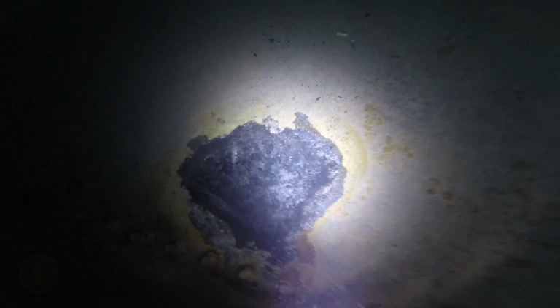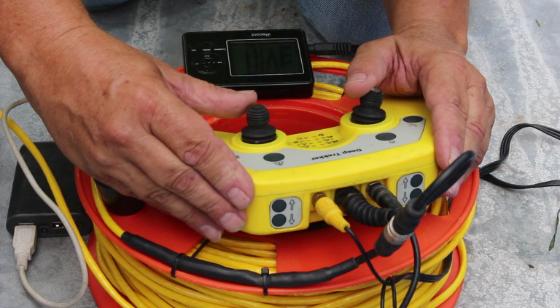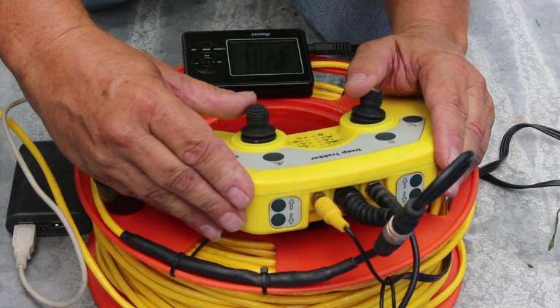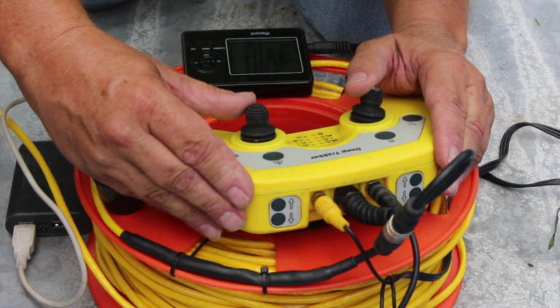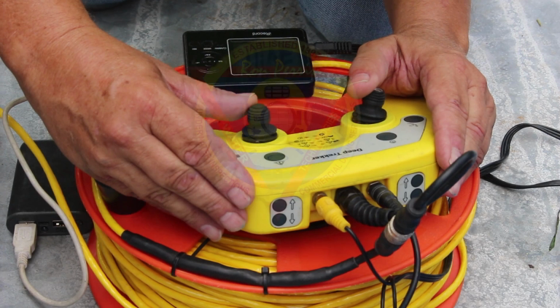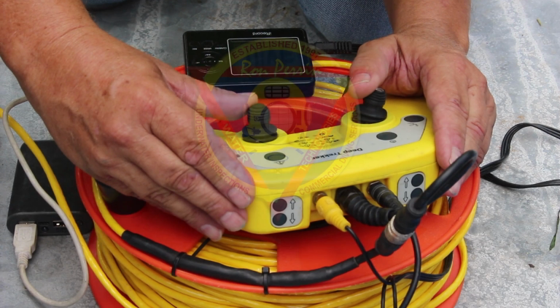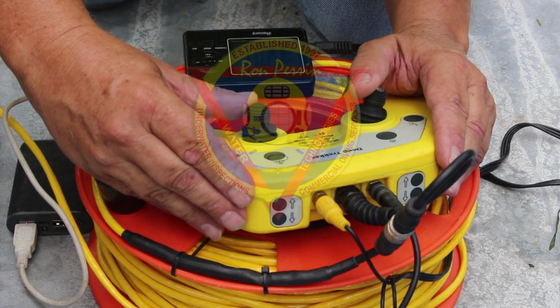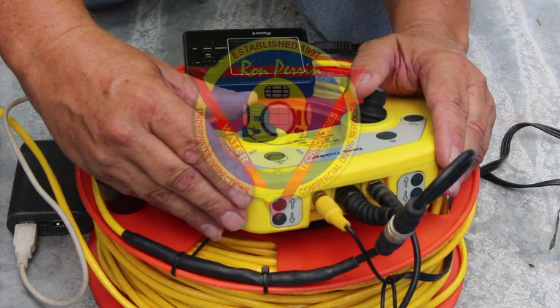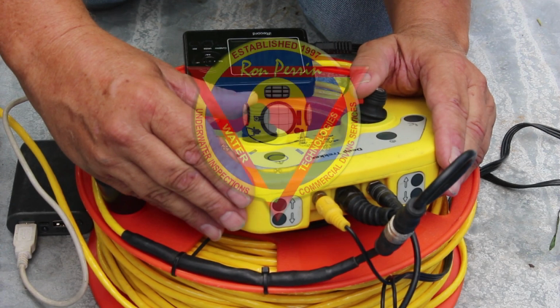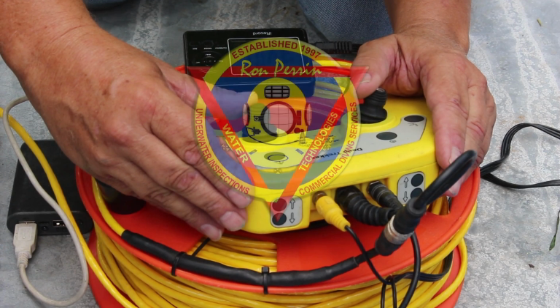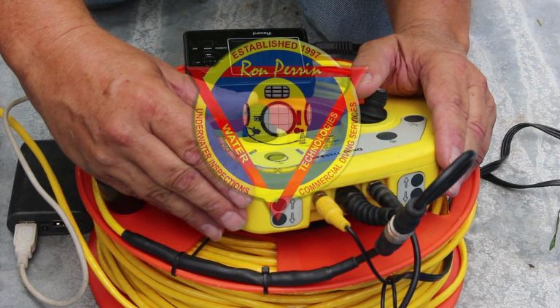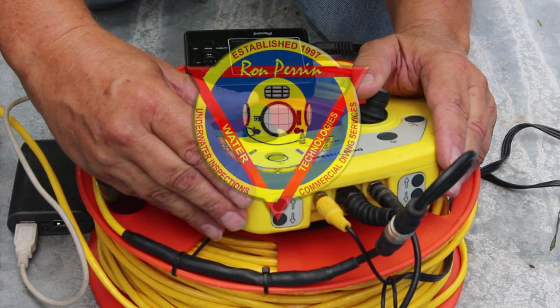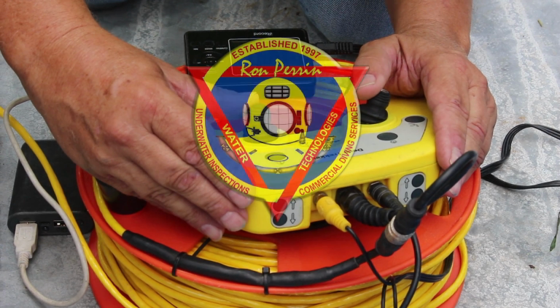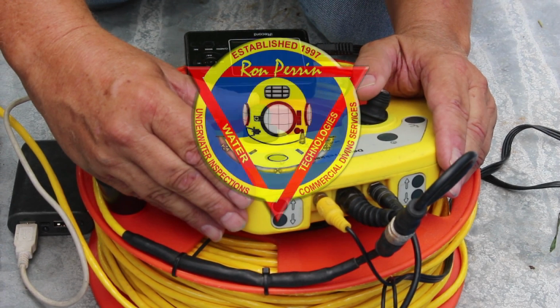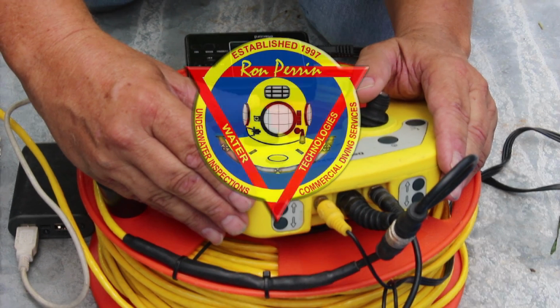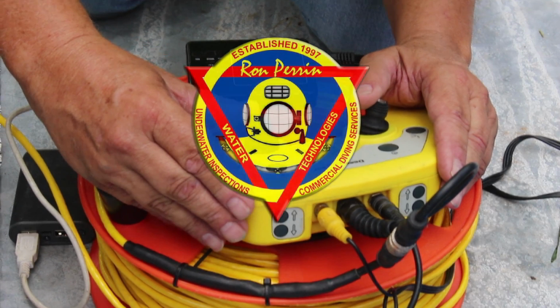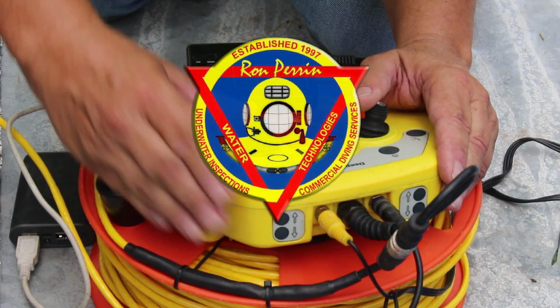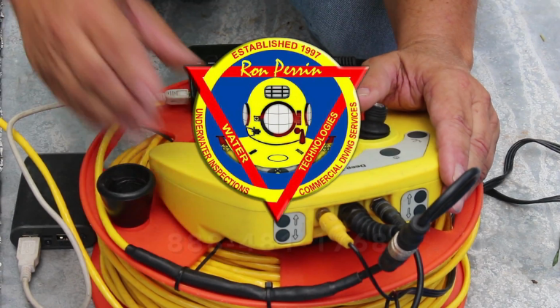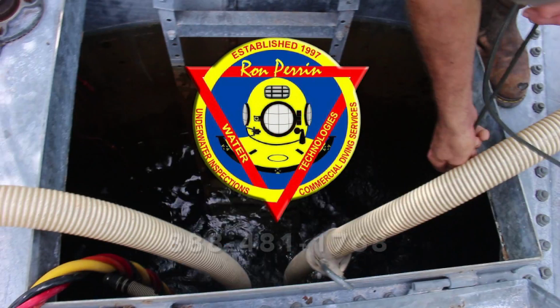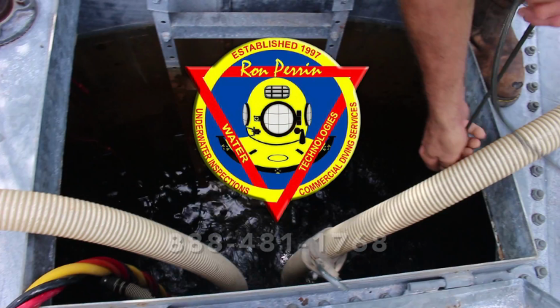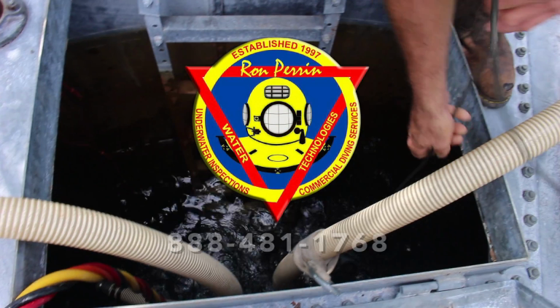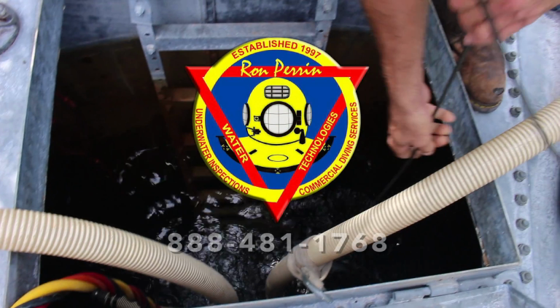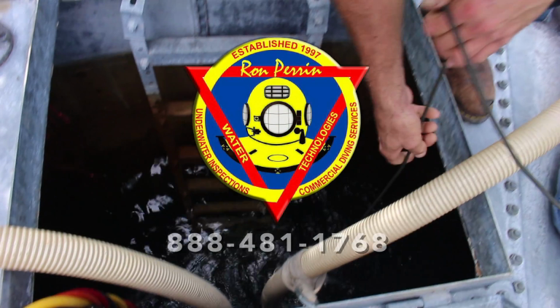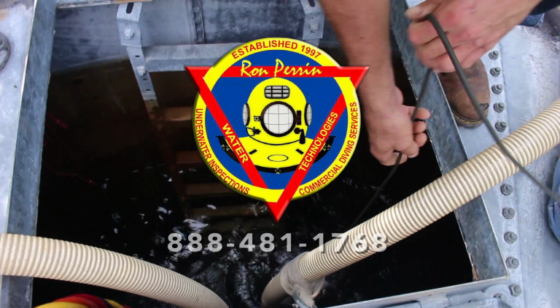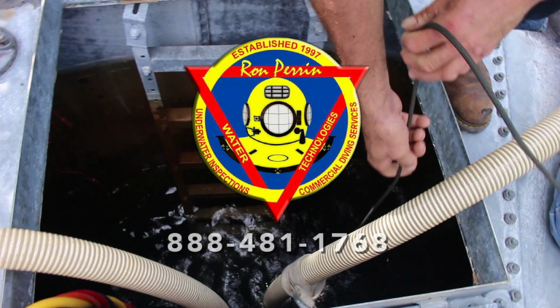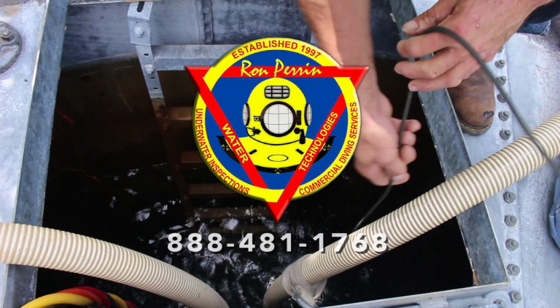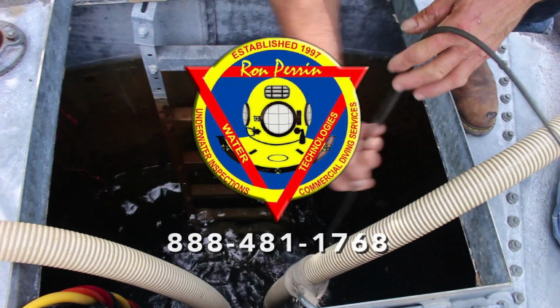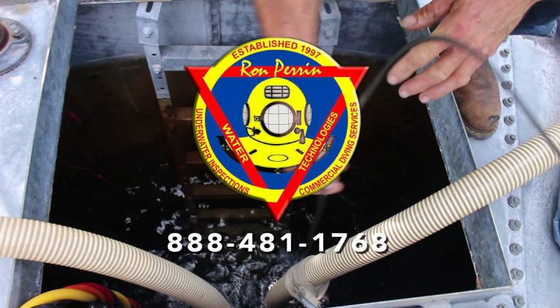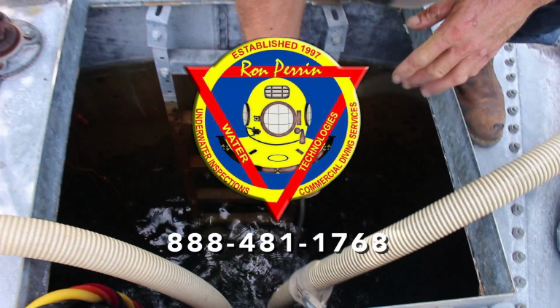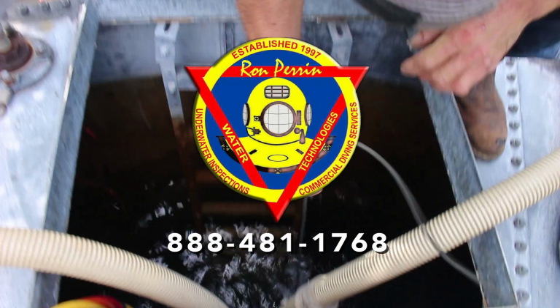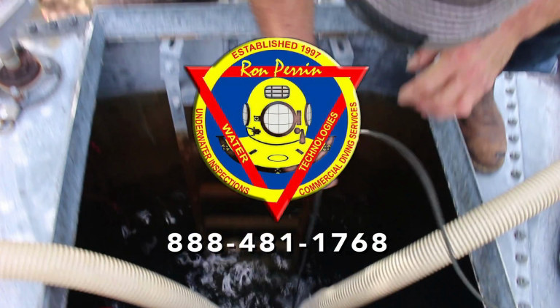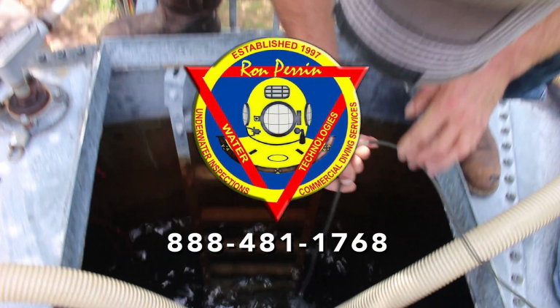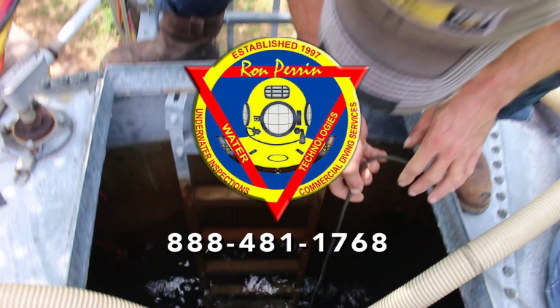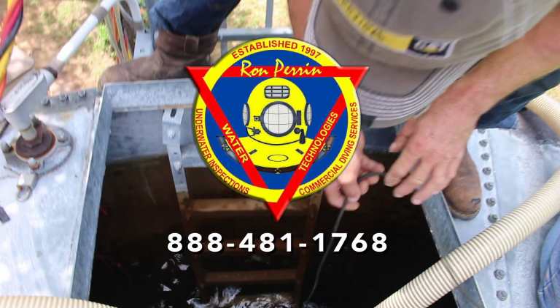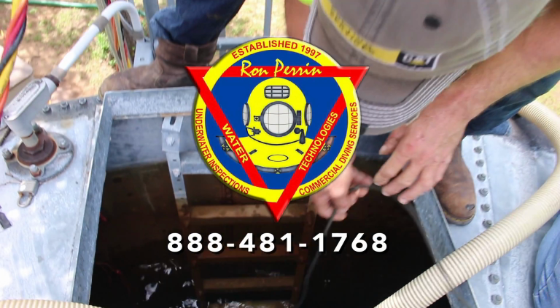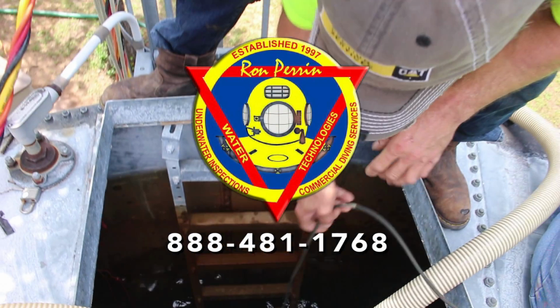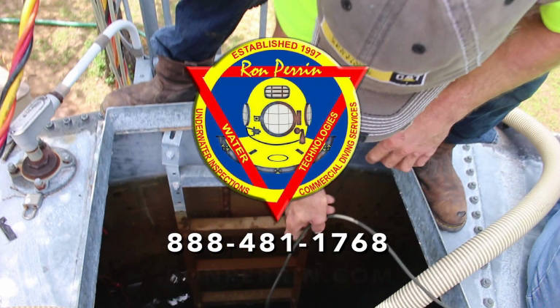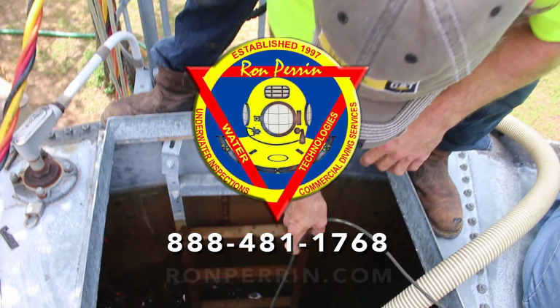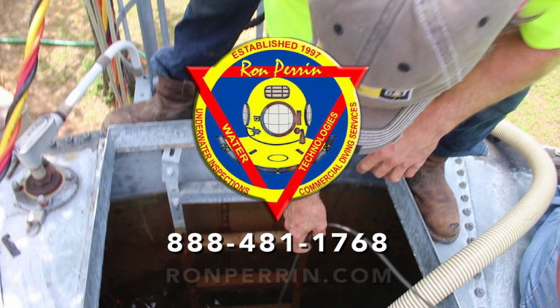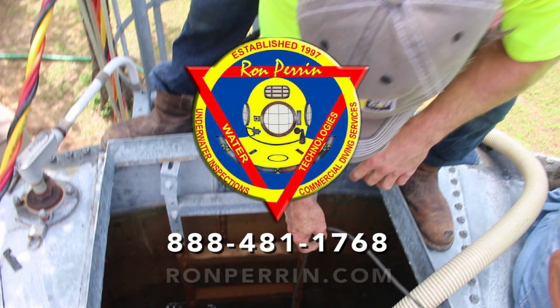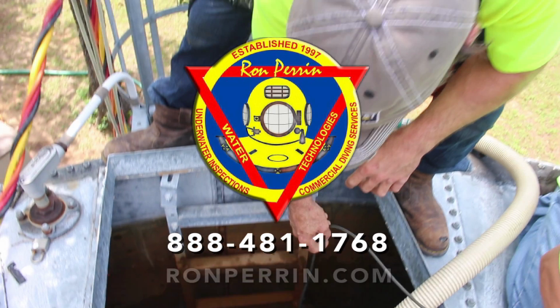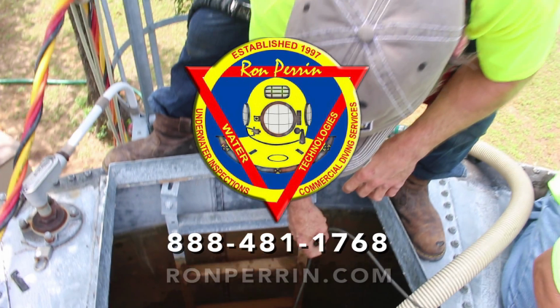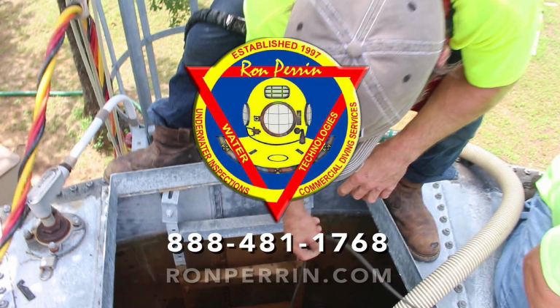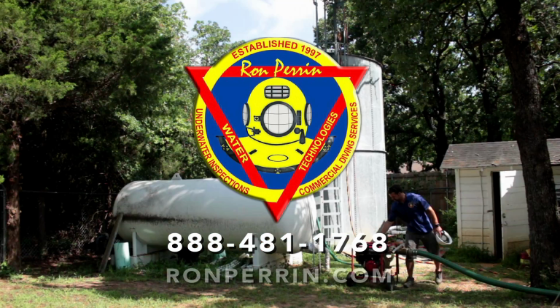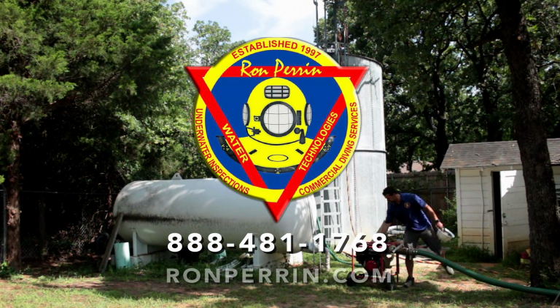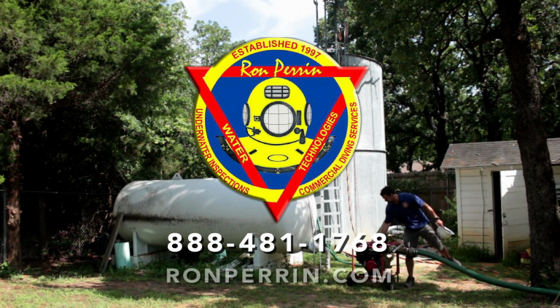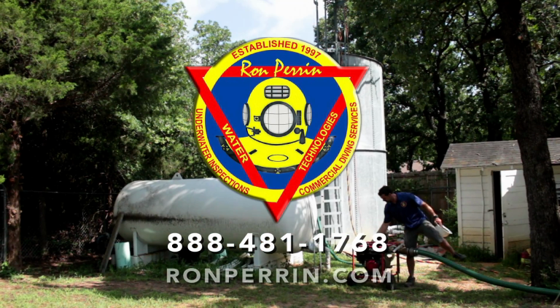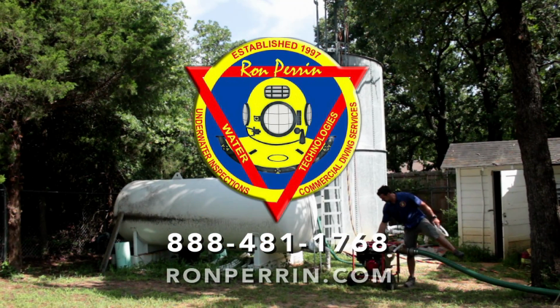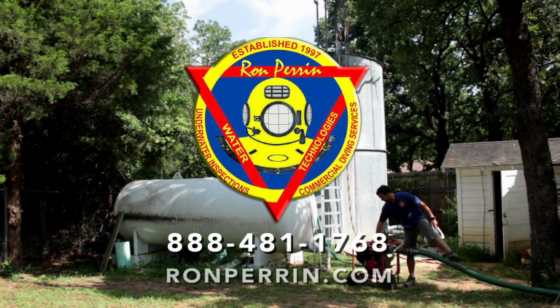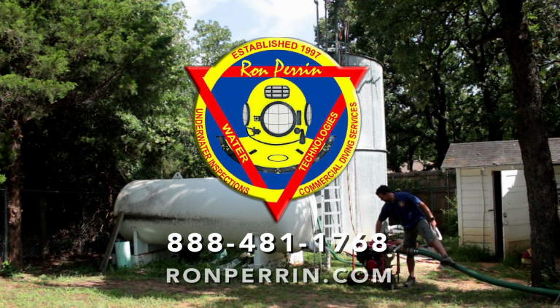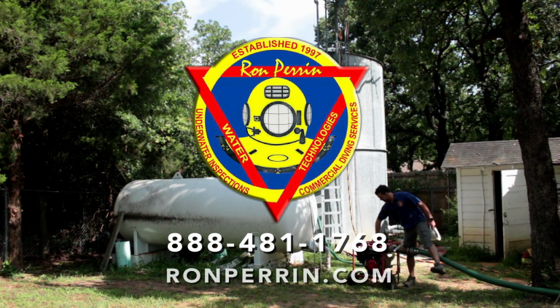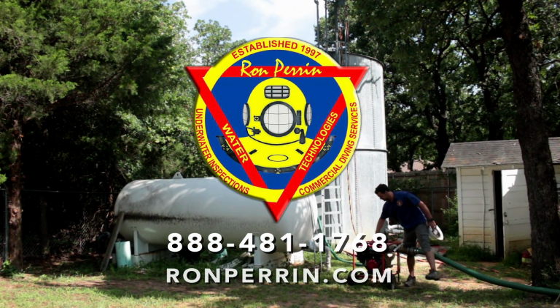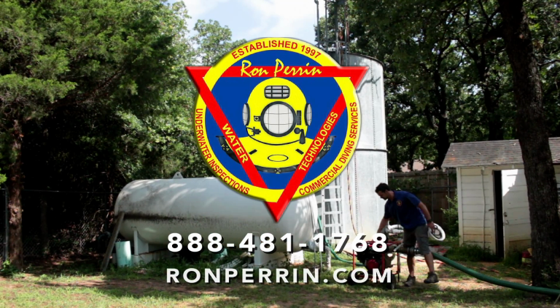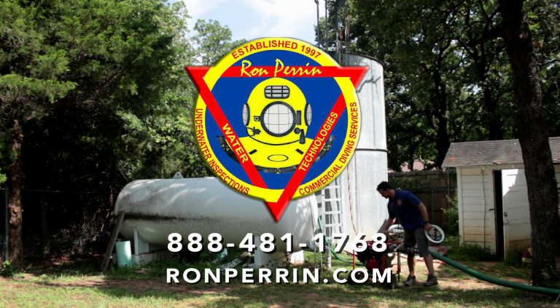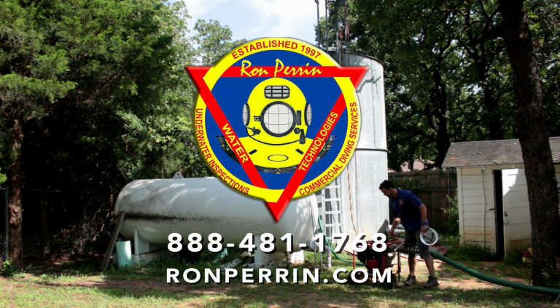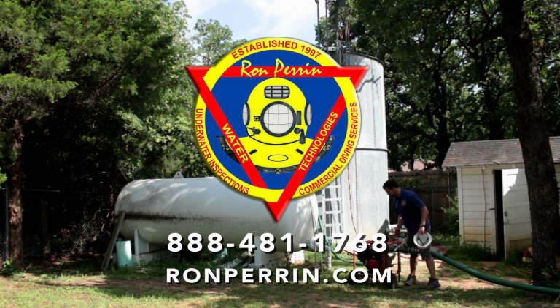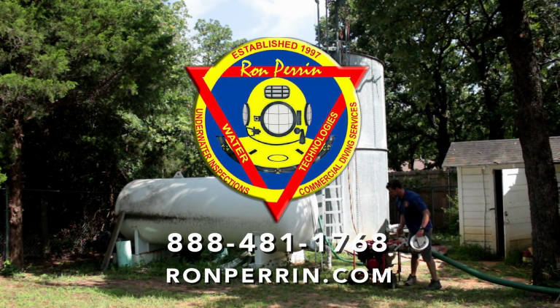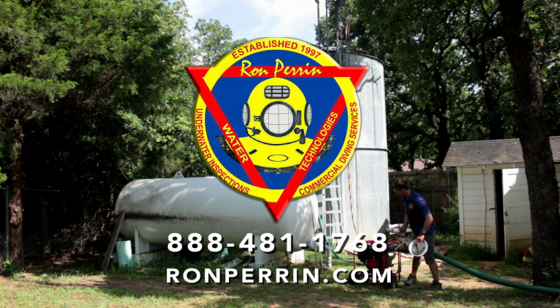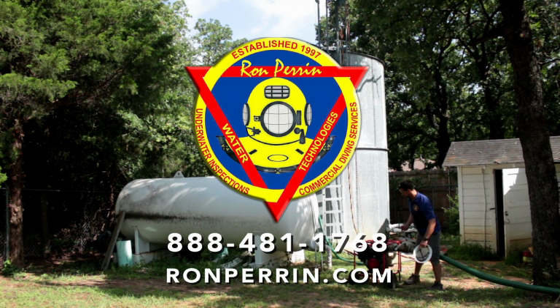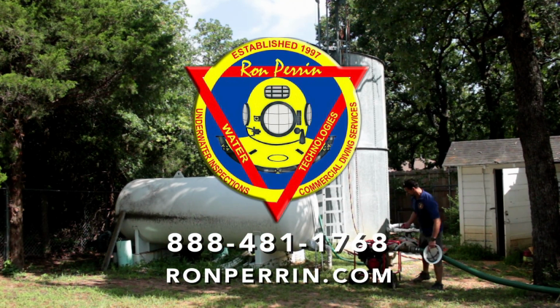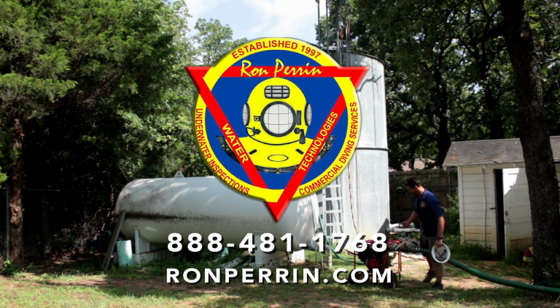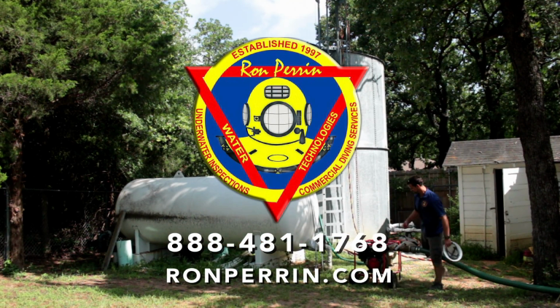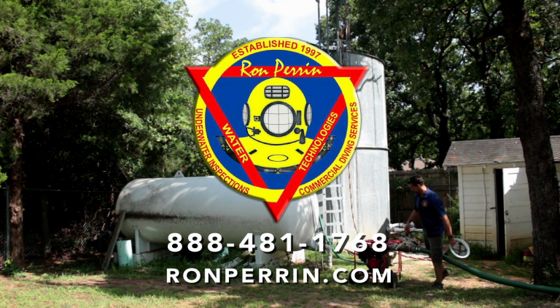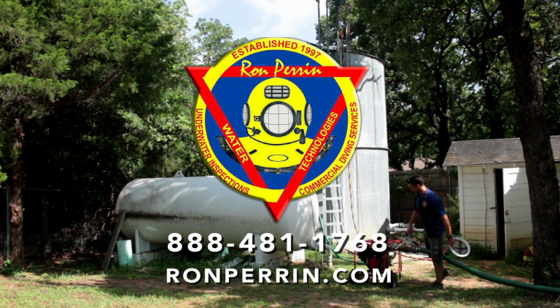To learn more, please call Ron Perrin Water Technologies or visit us at ronperrin.com.